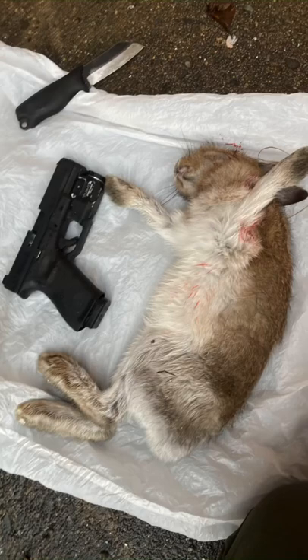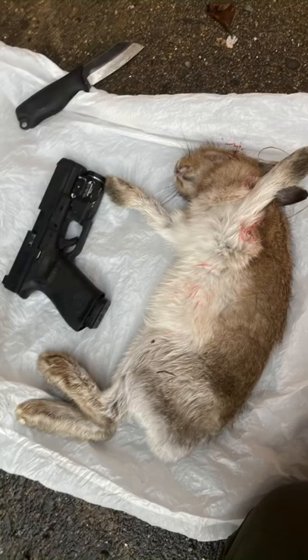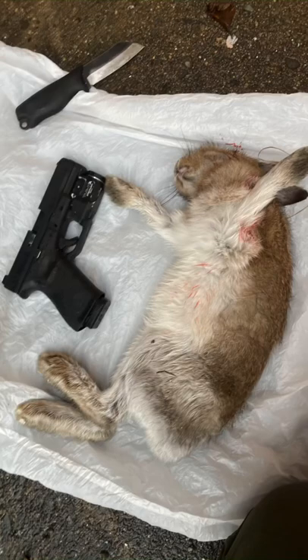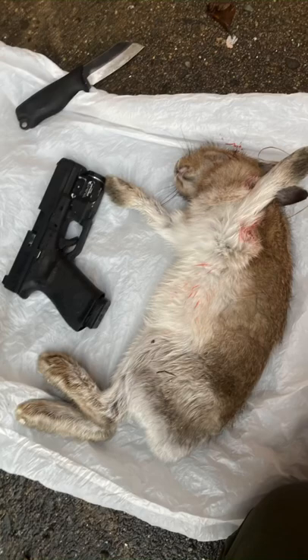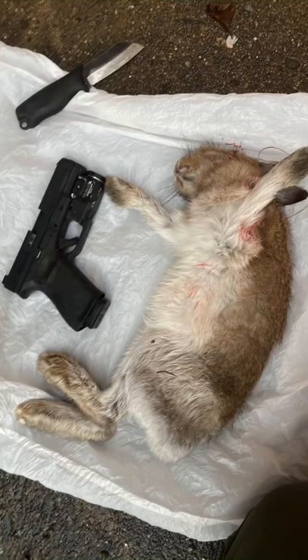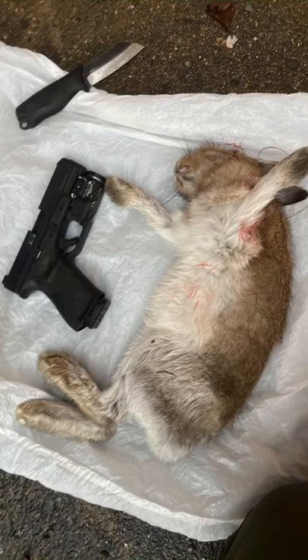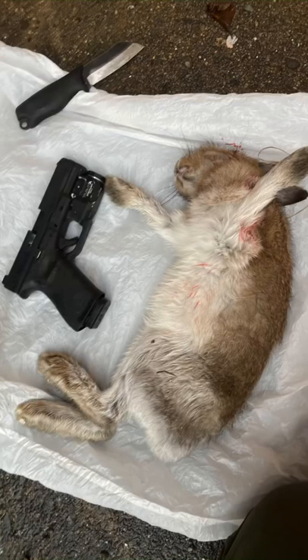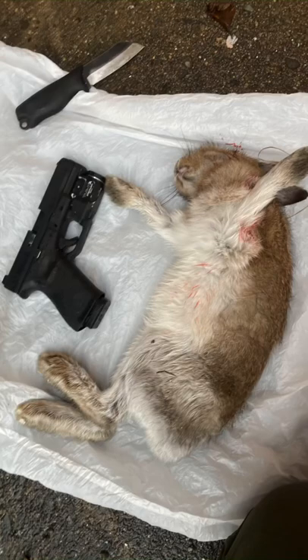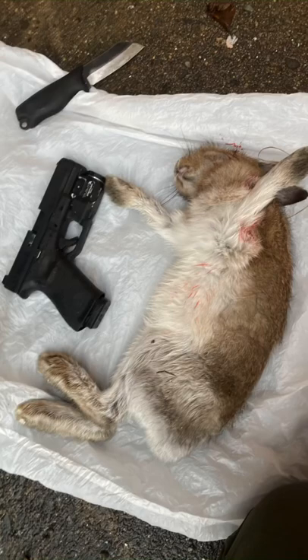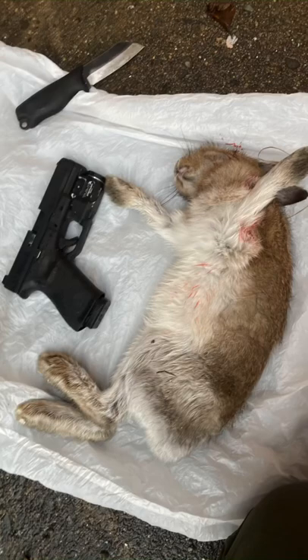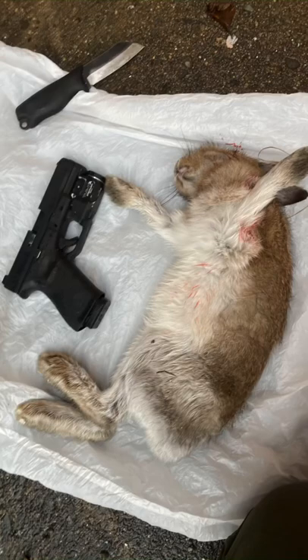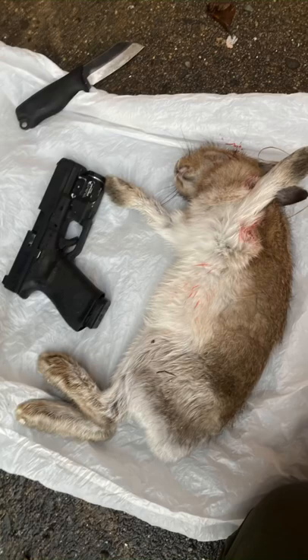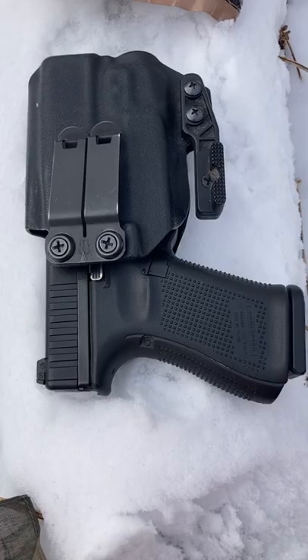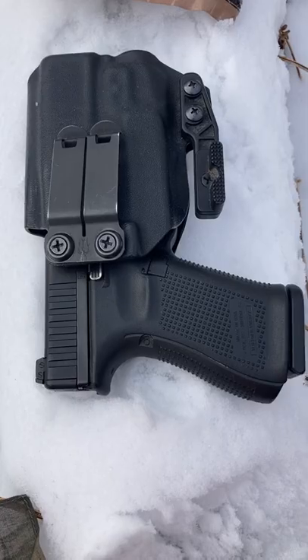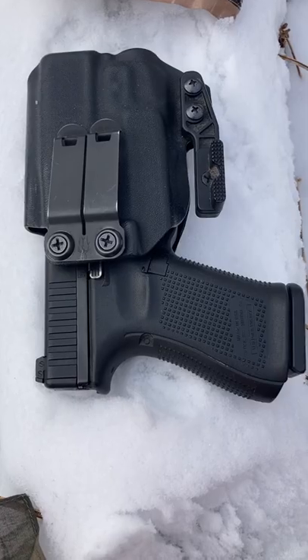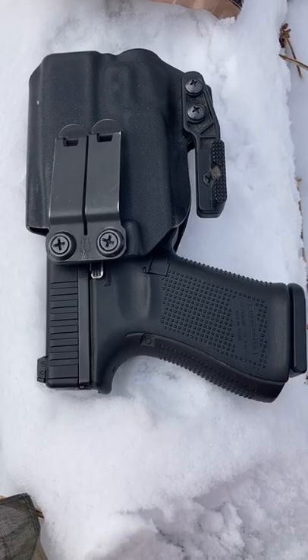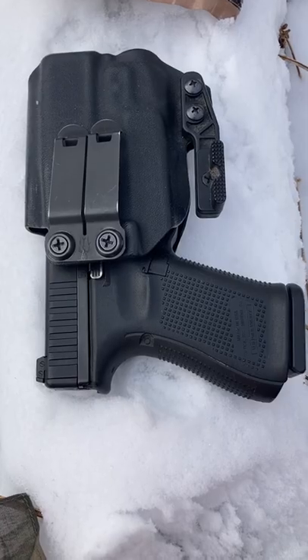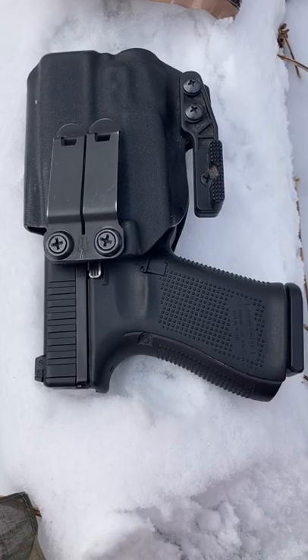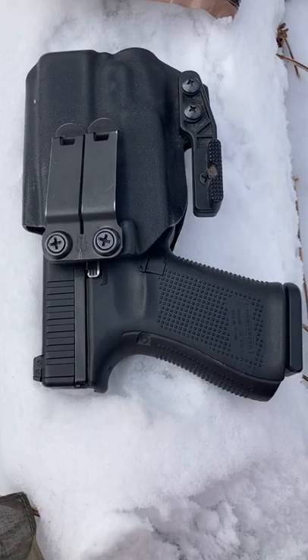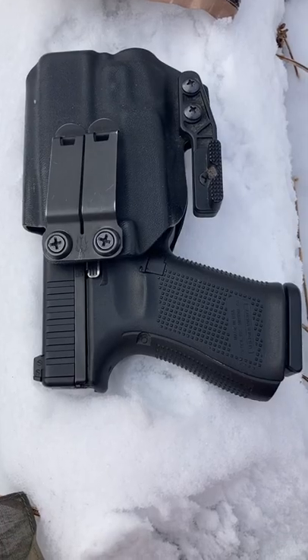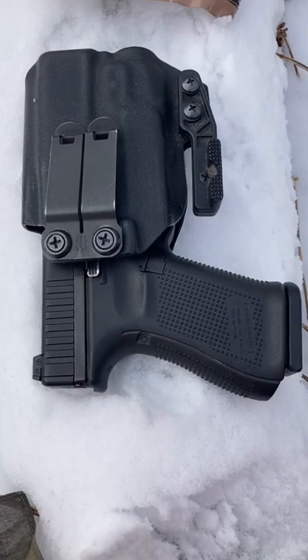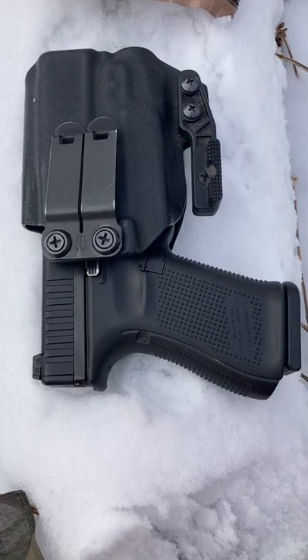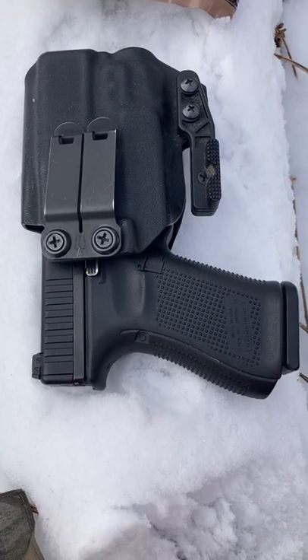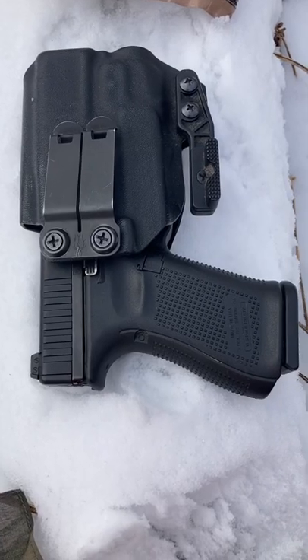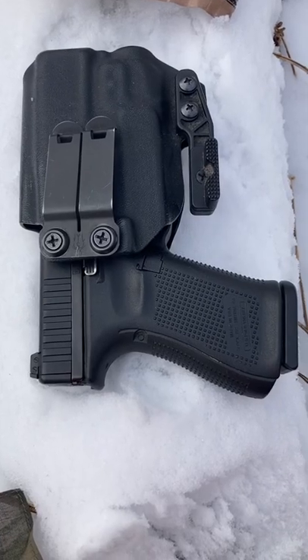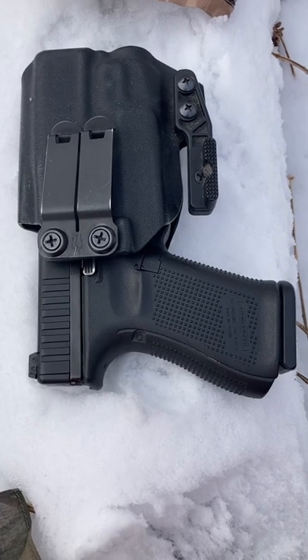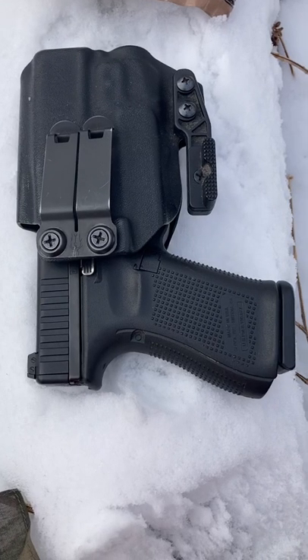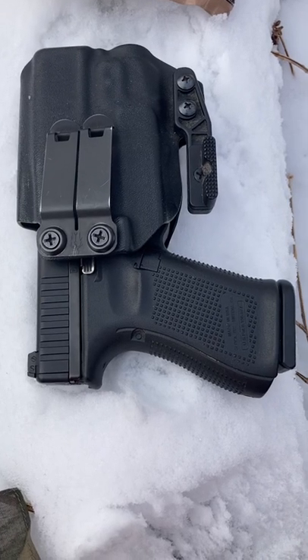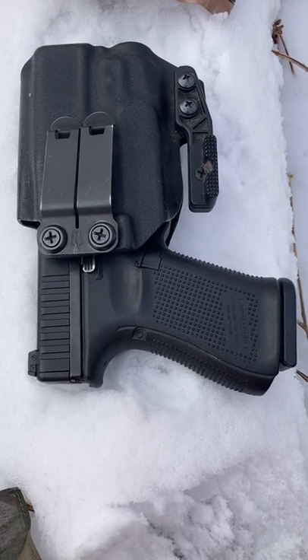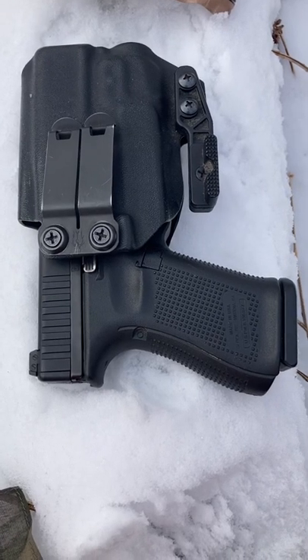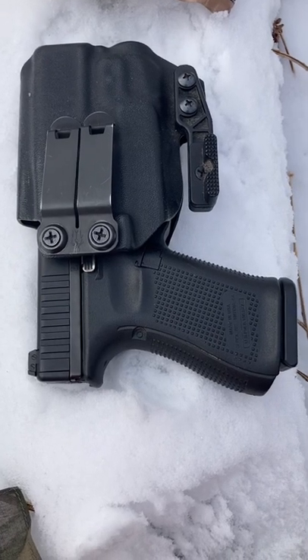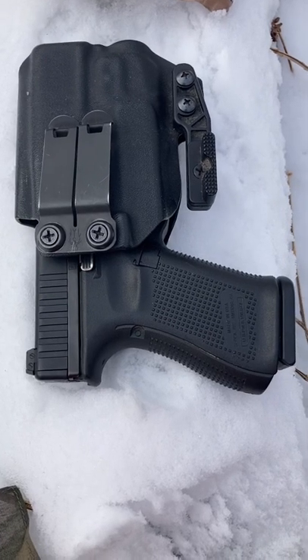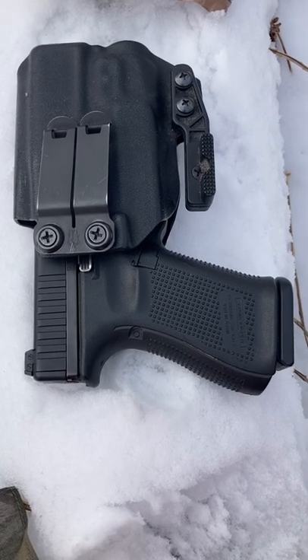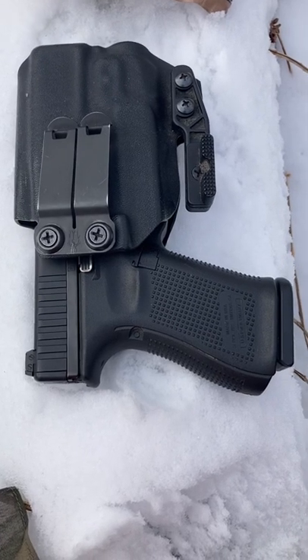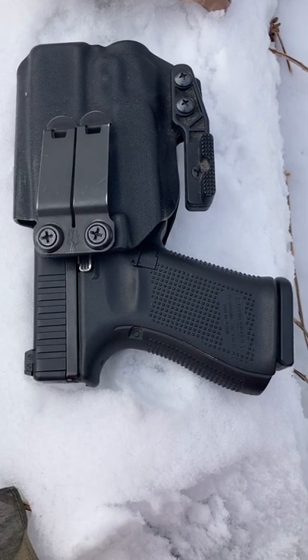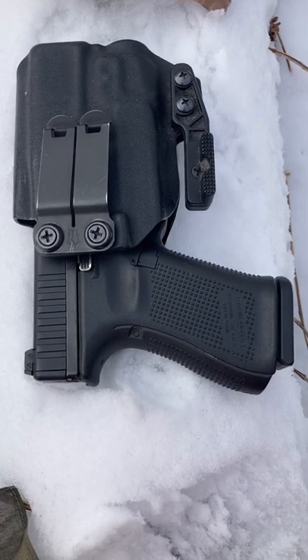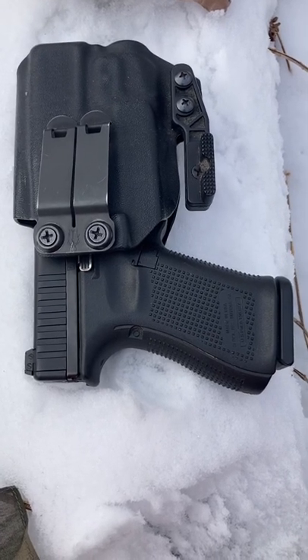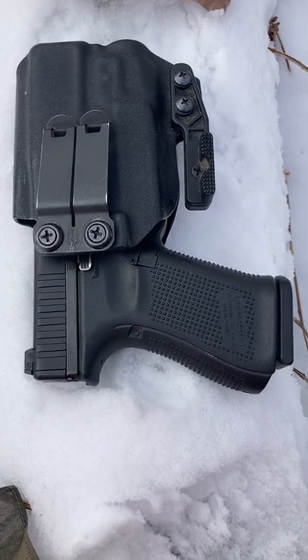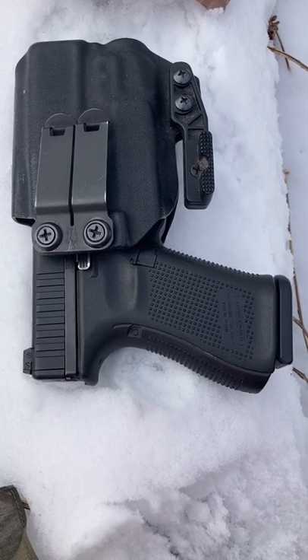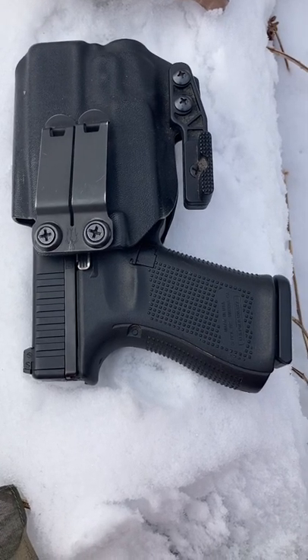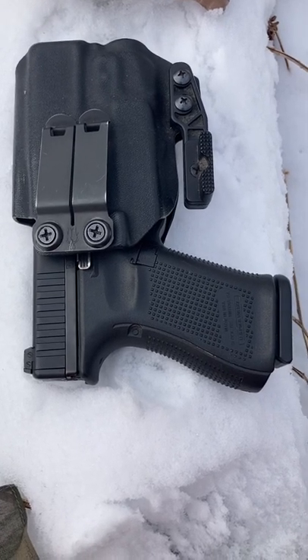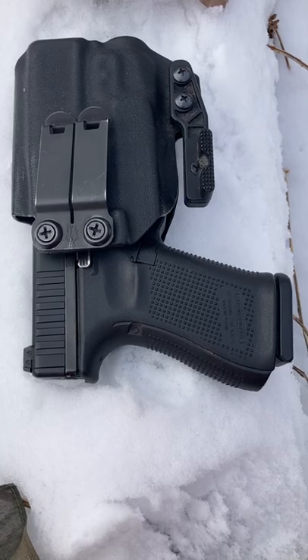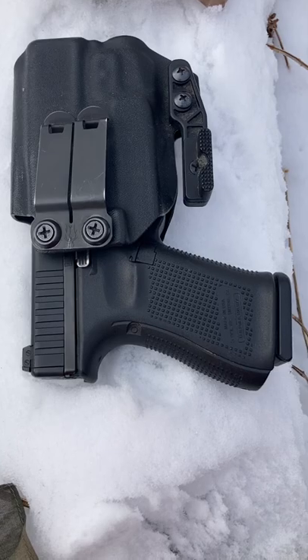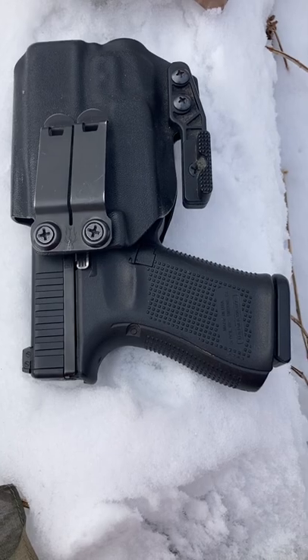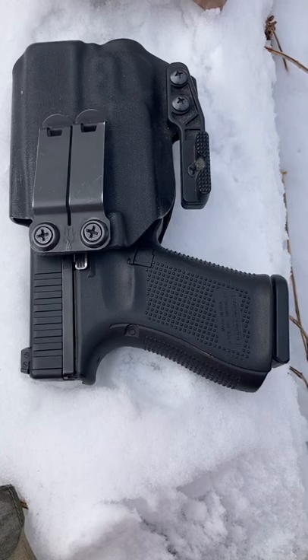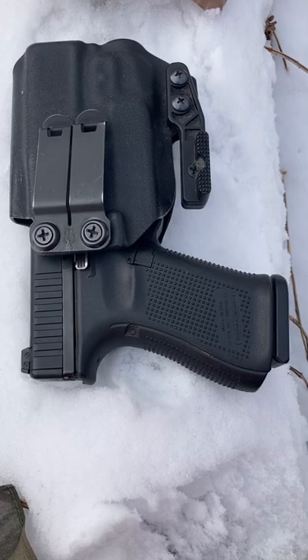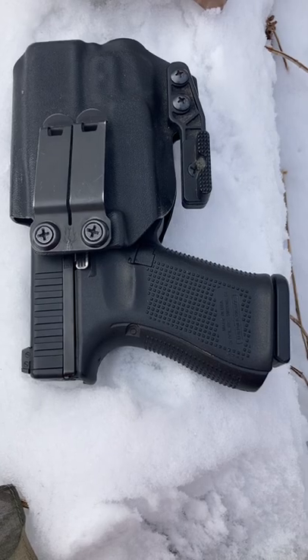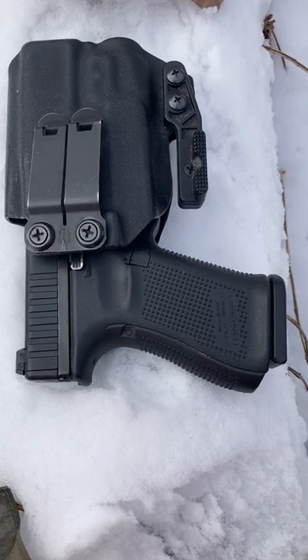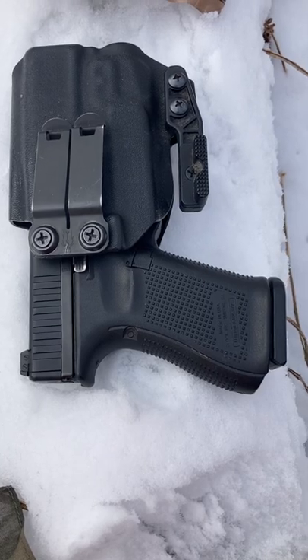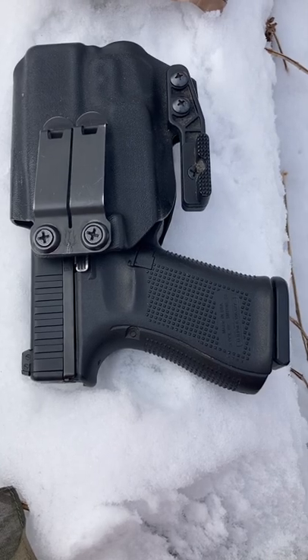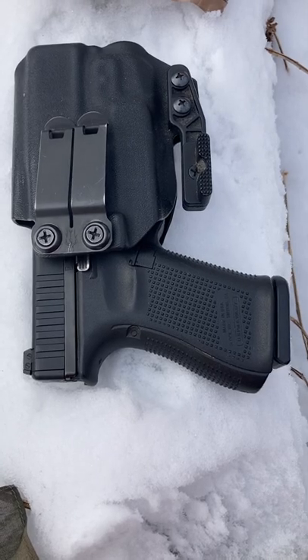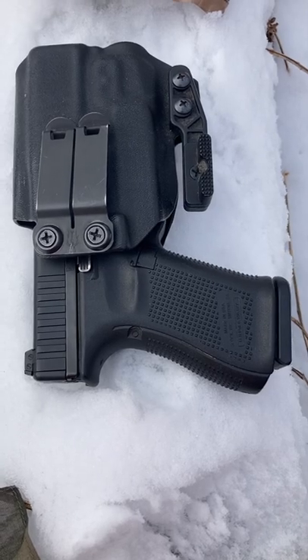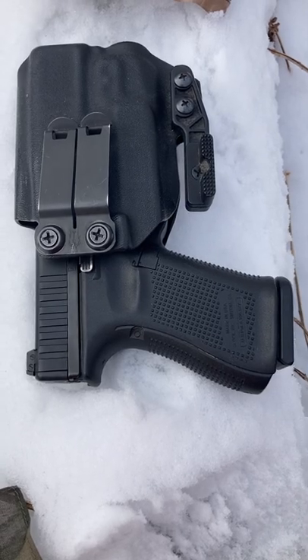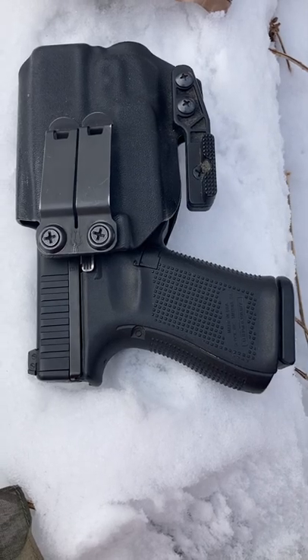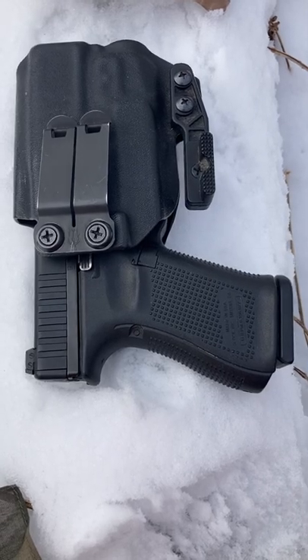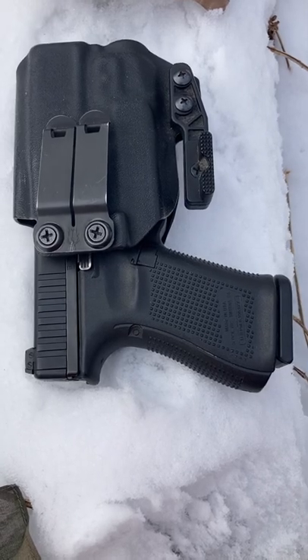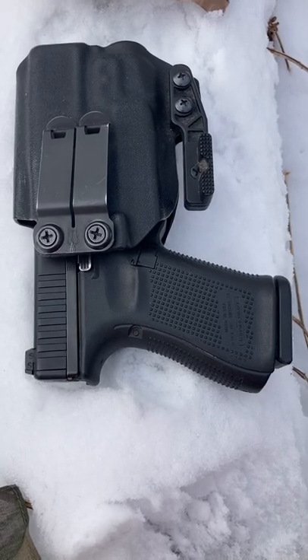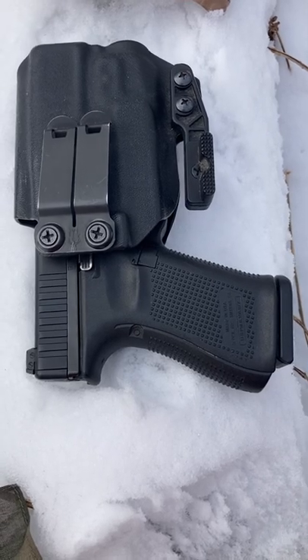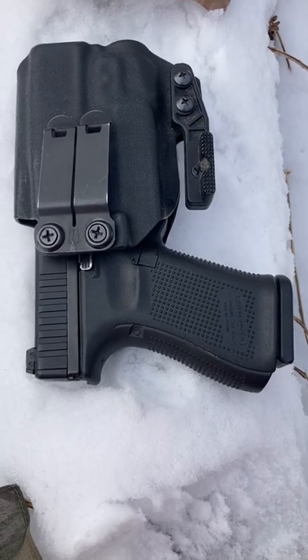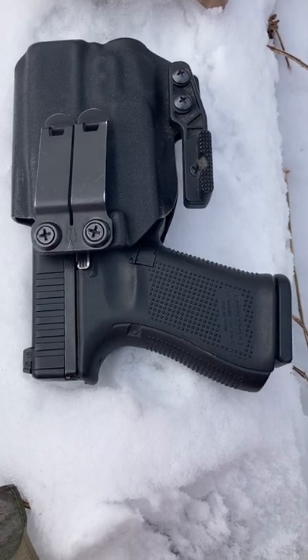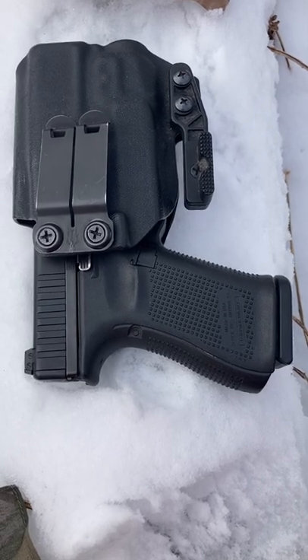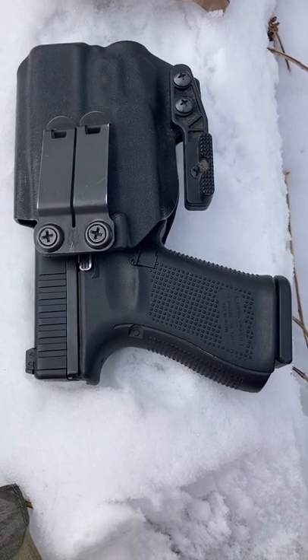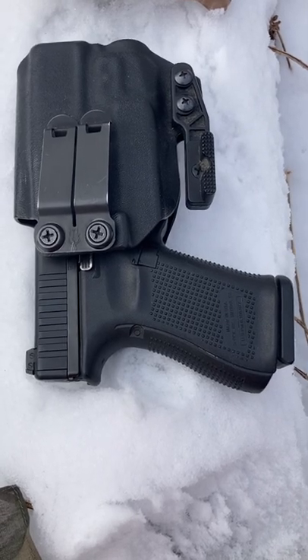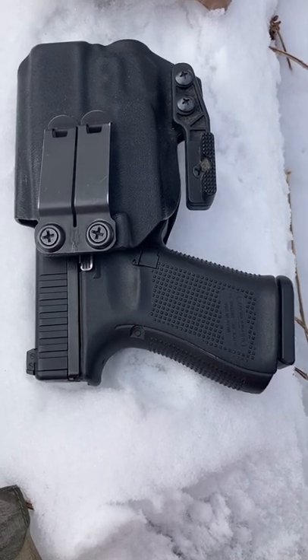I carry it in an inside-the-waistband holster when I'm in the woods for the most part, because the state I live in is pretty restrictive.